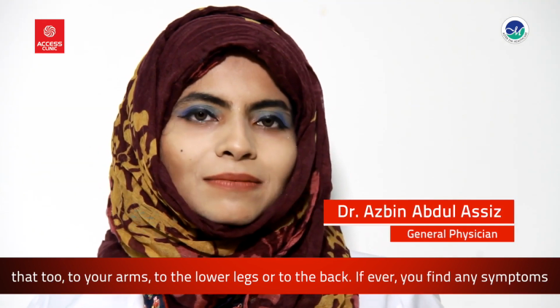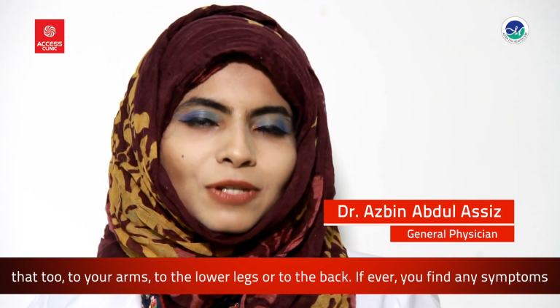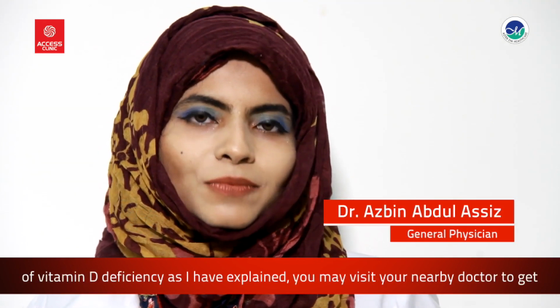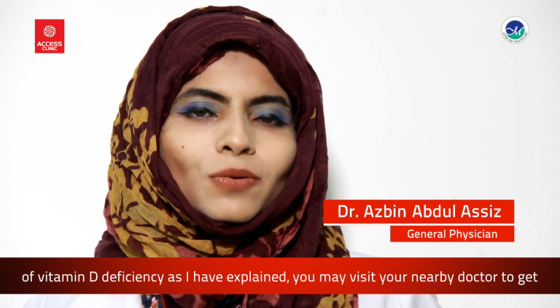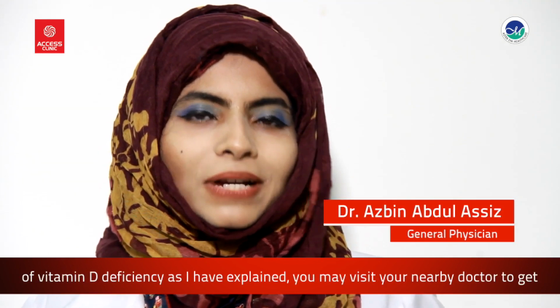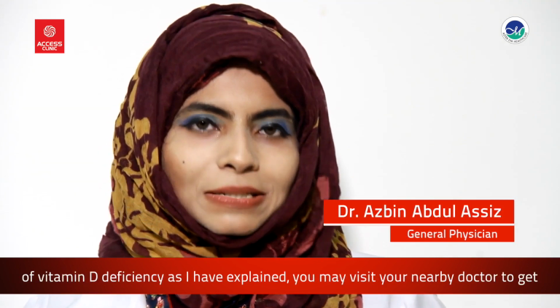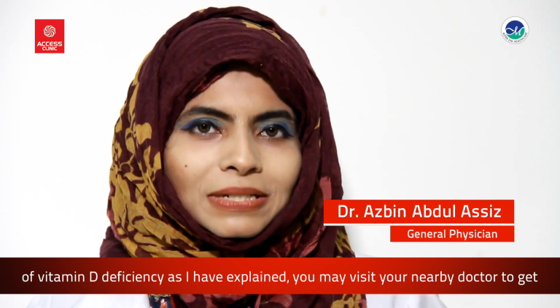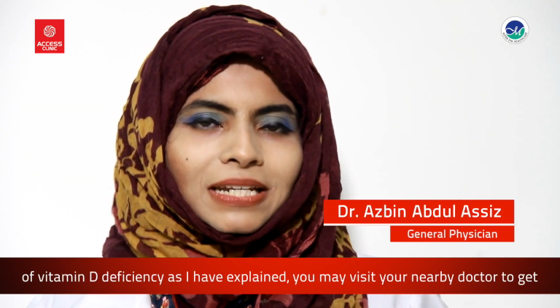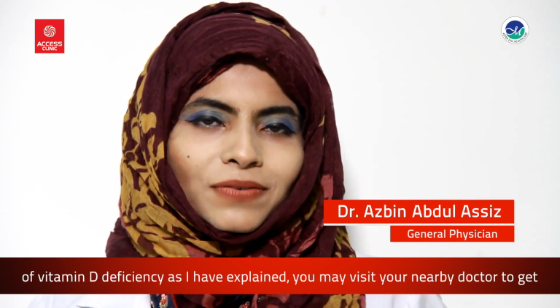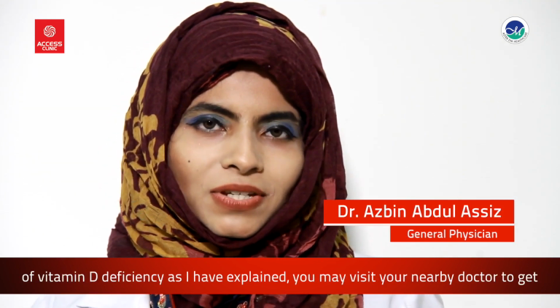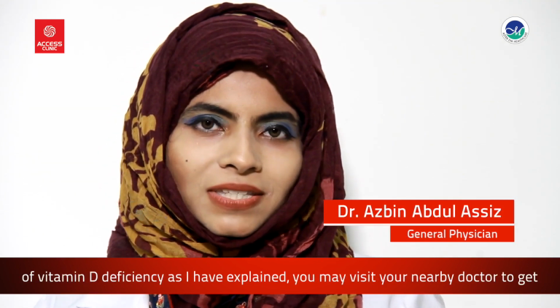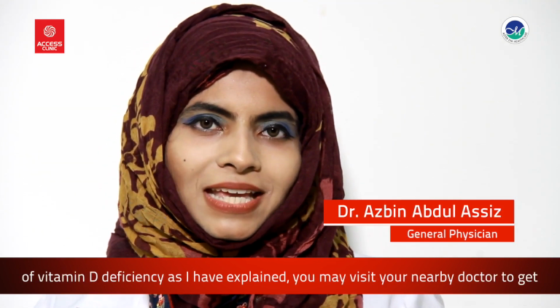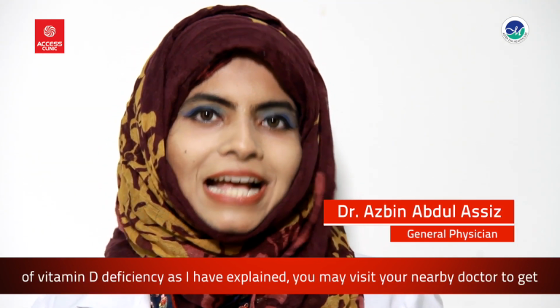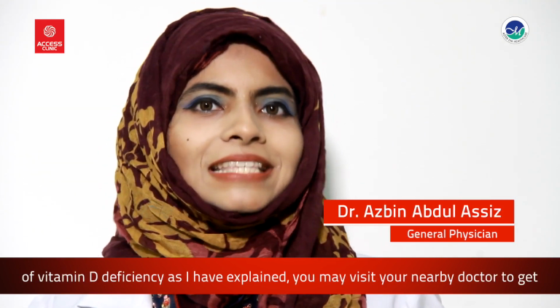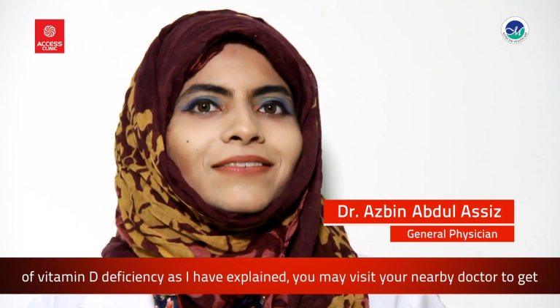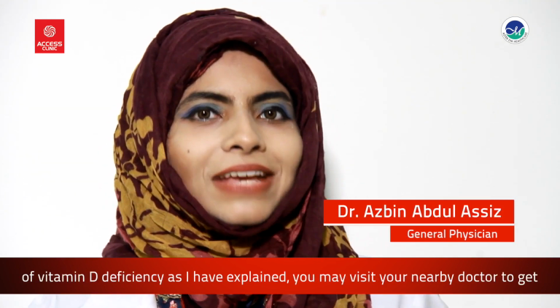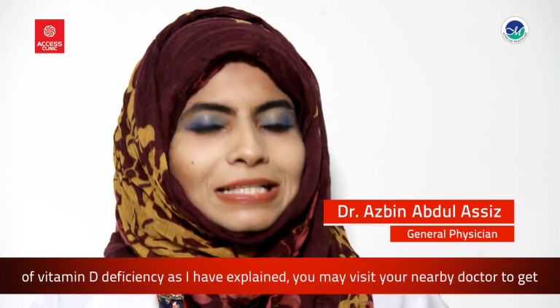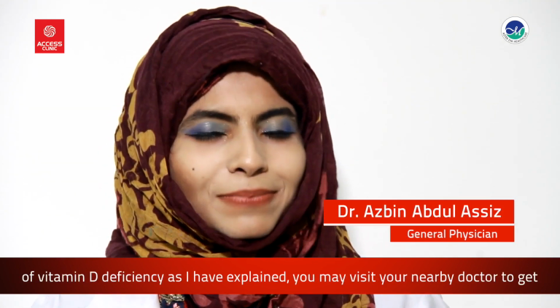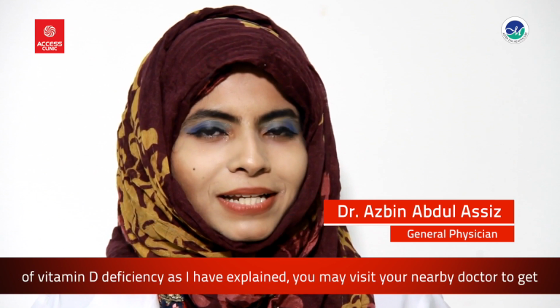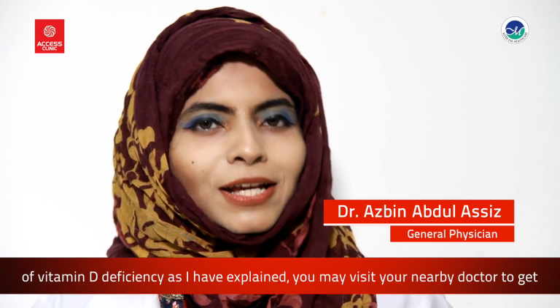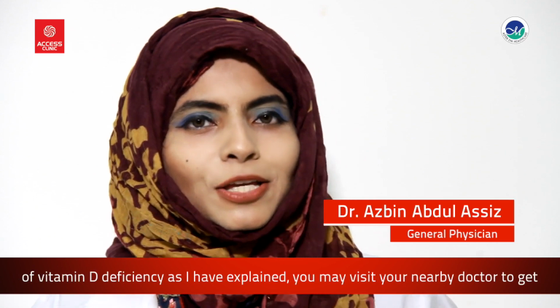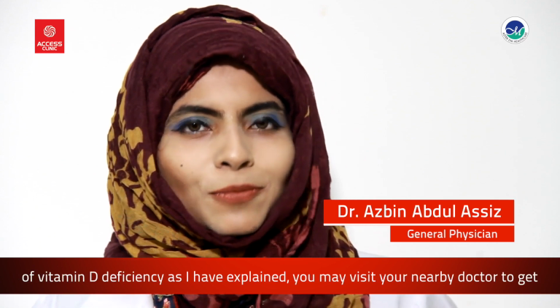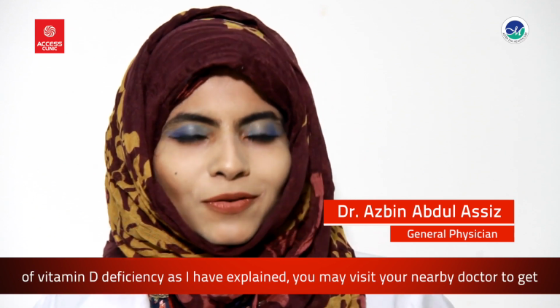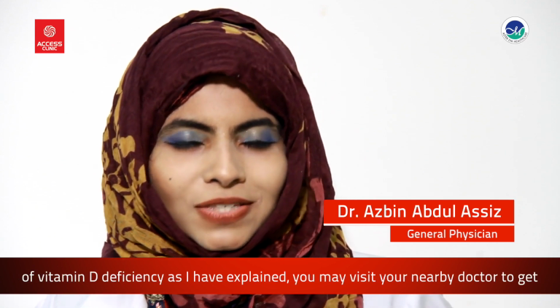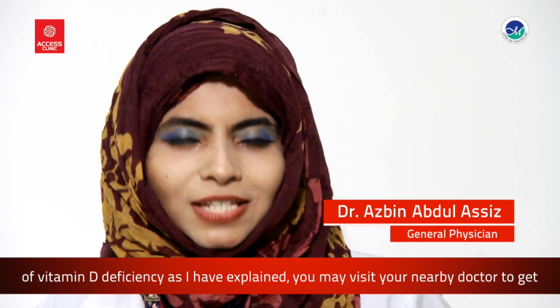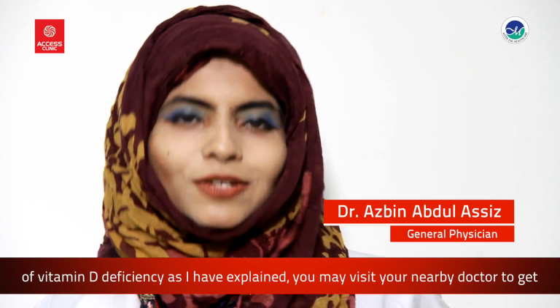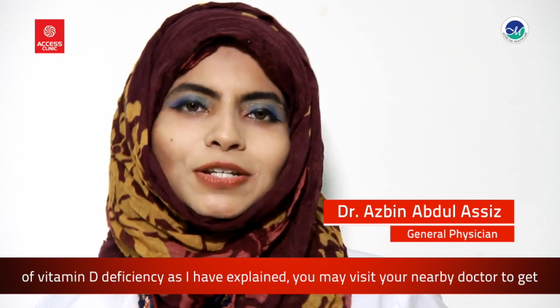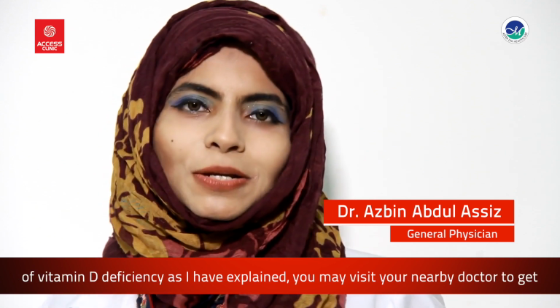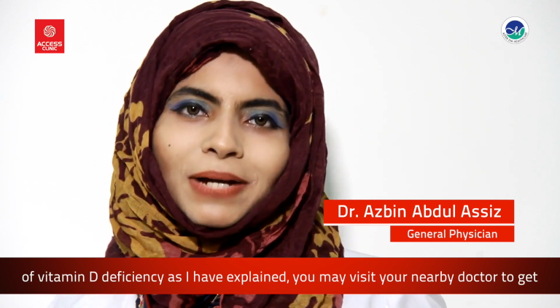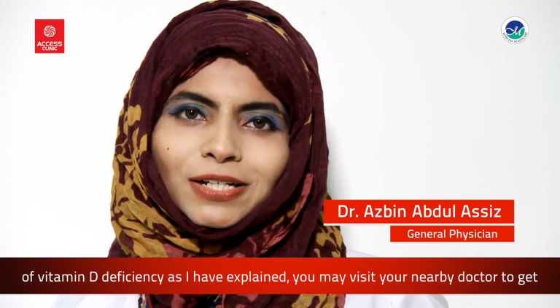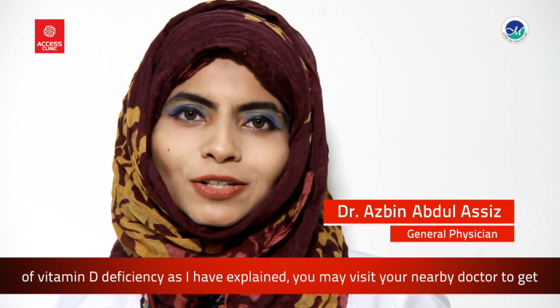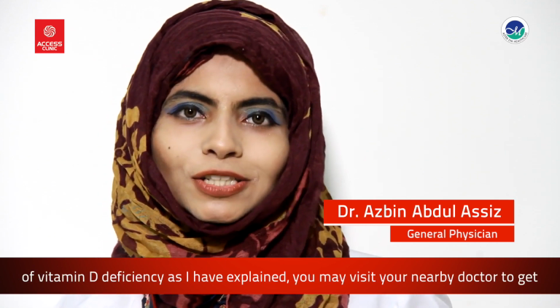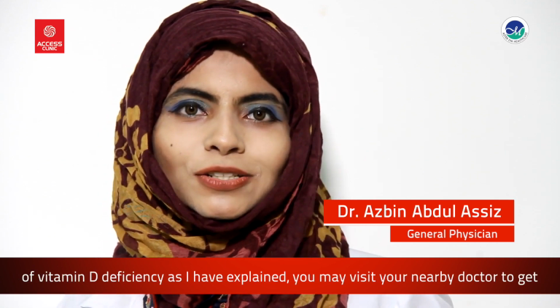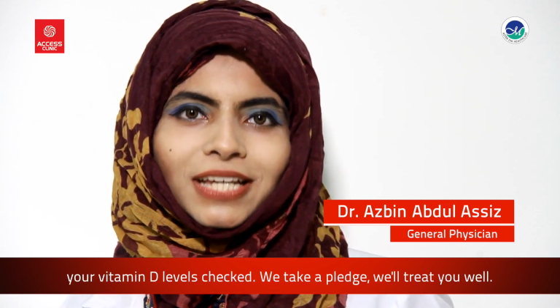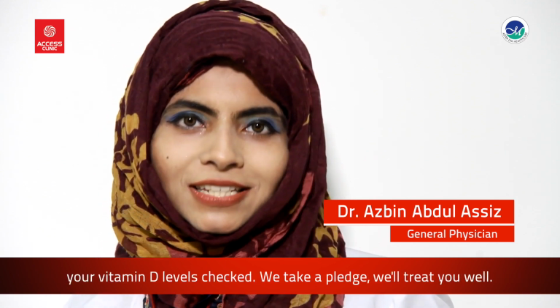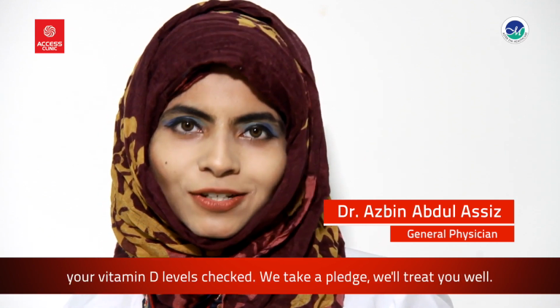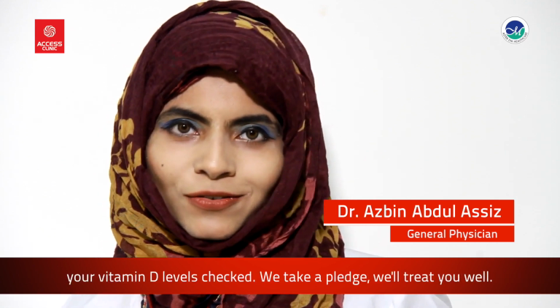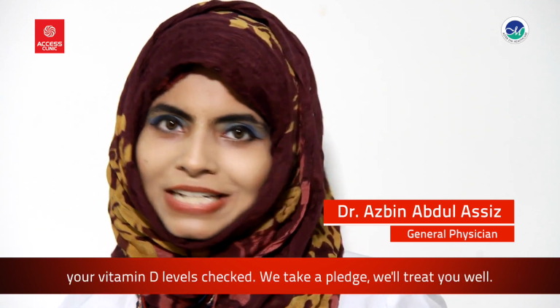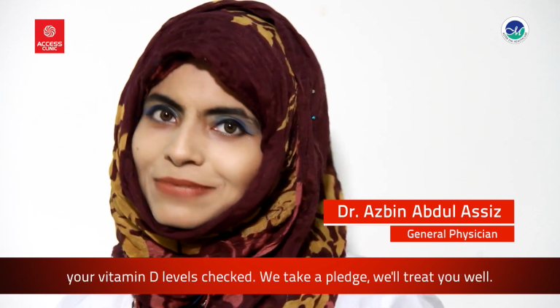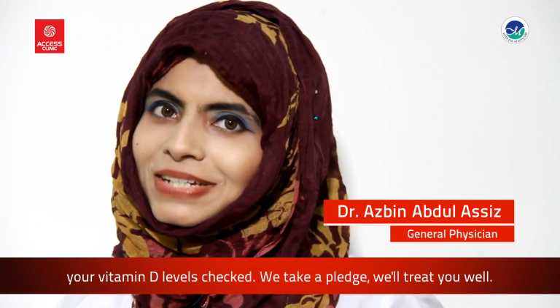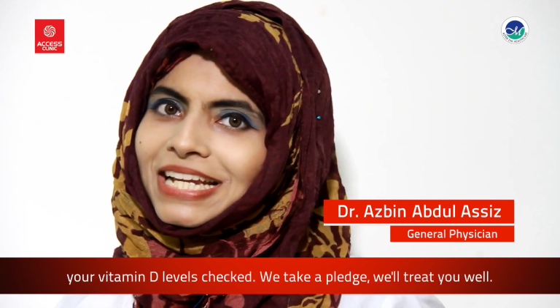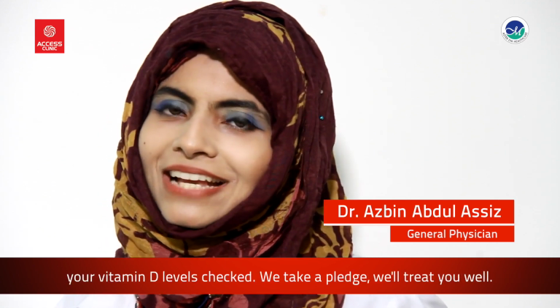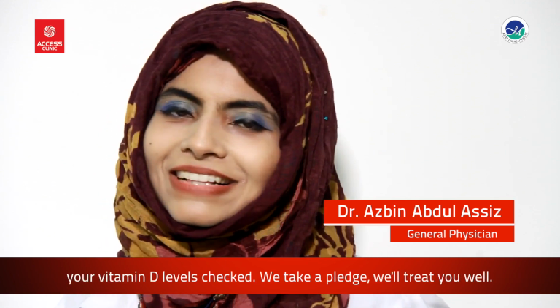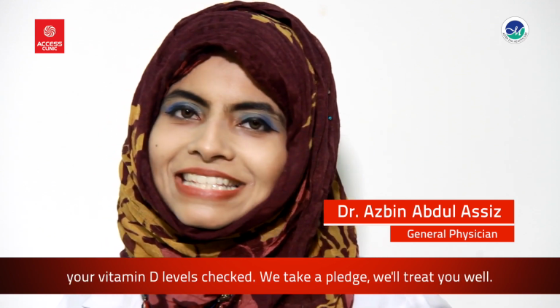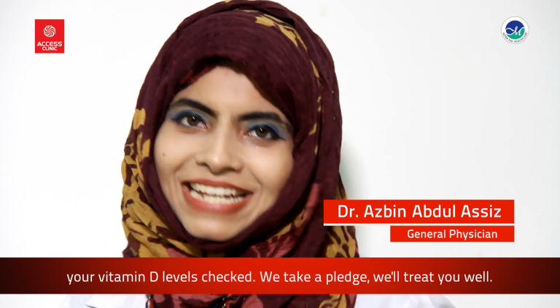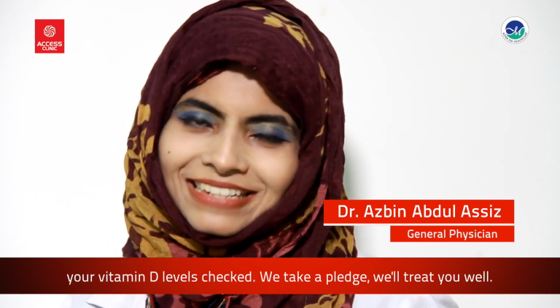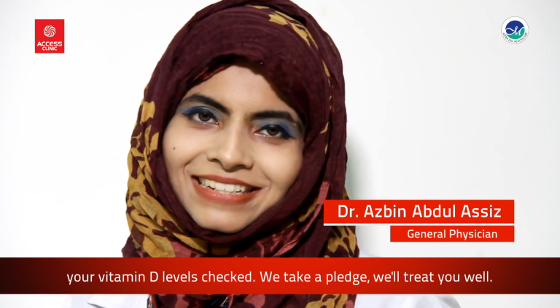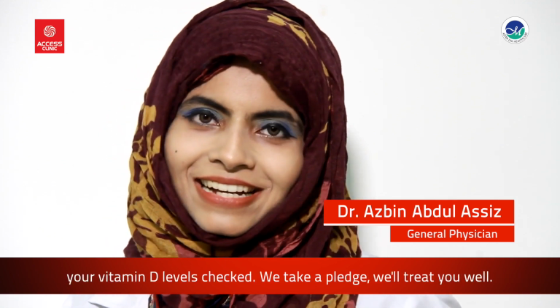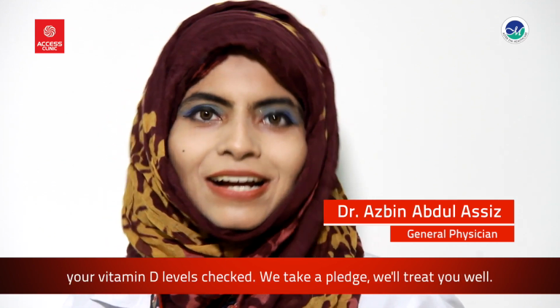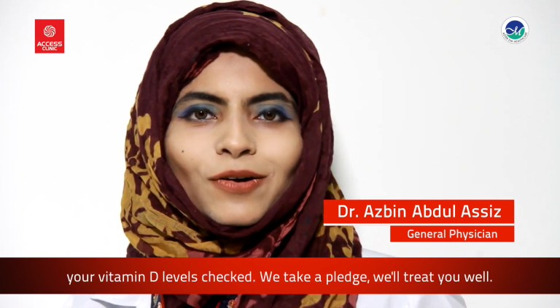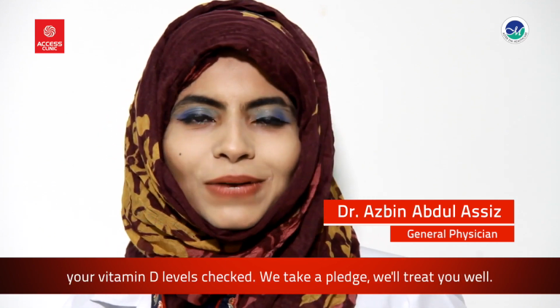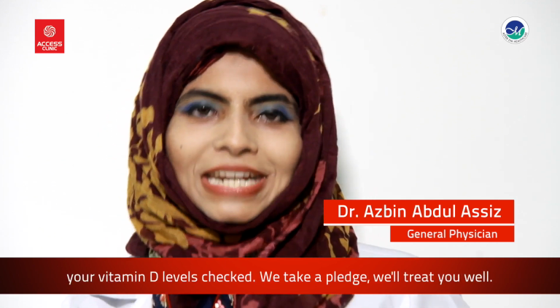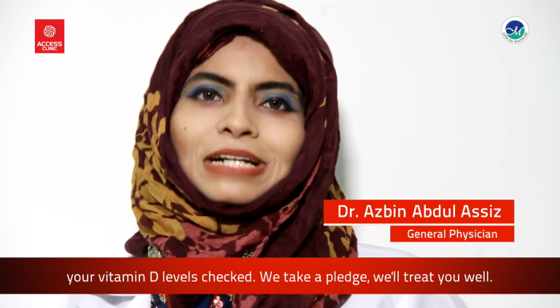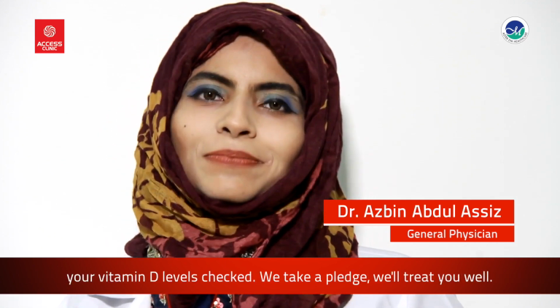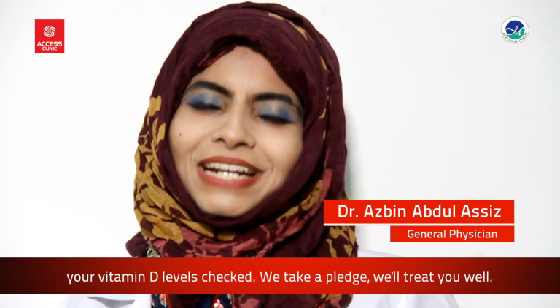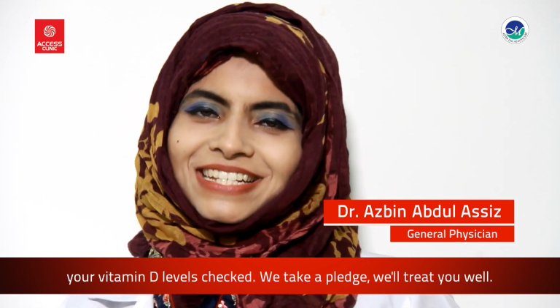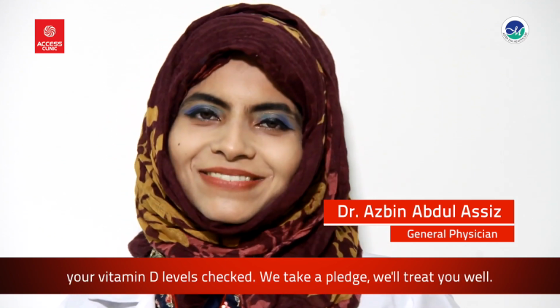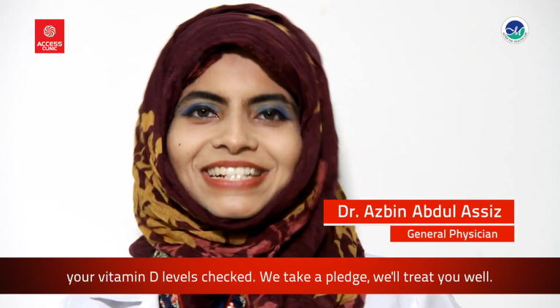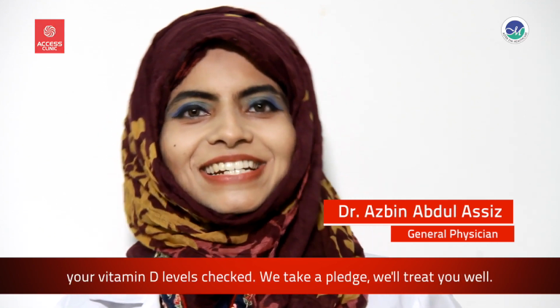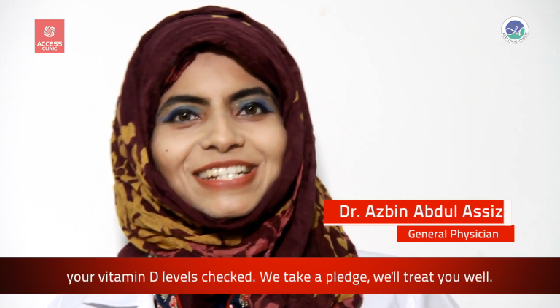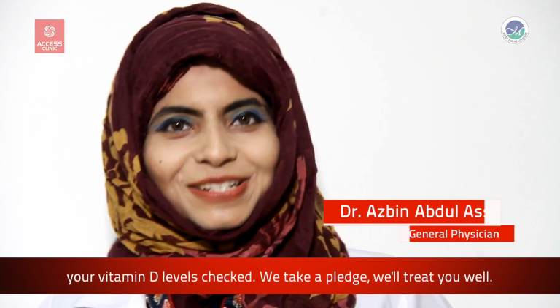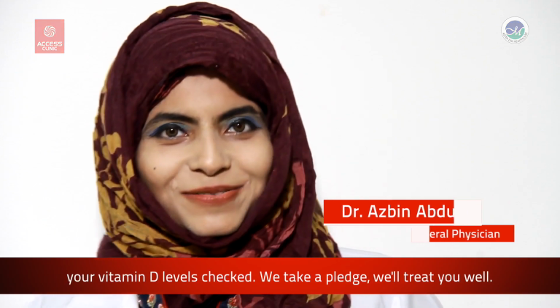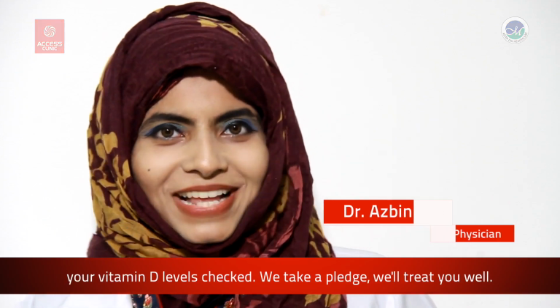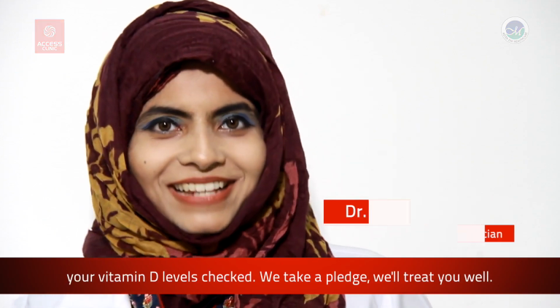Before you find any symptoms of vitamin D deficiency, as I've explained, visit your nearby doctor to get your vitamin D levels checked. We take a pledge — we'll treat you well.